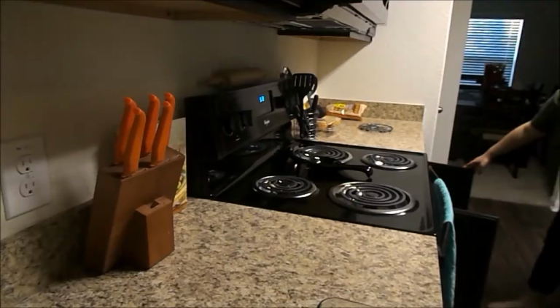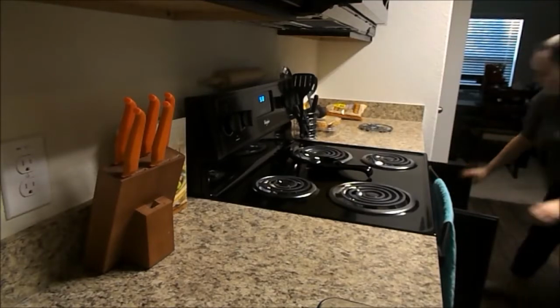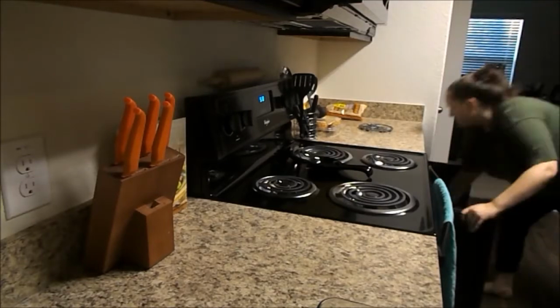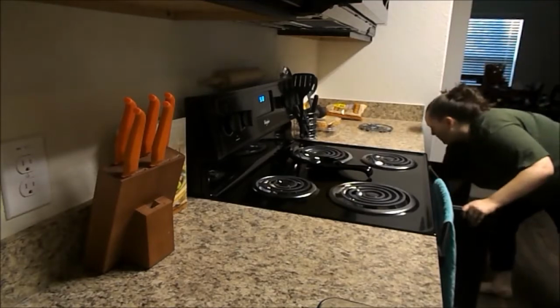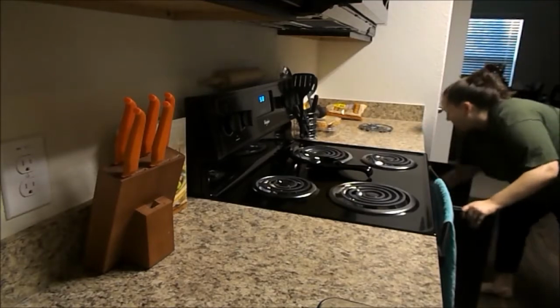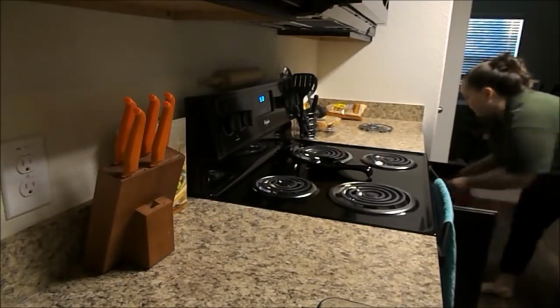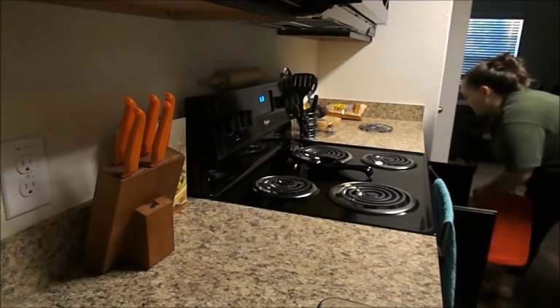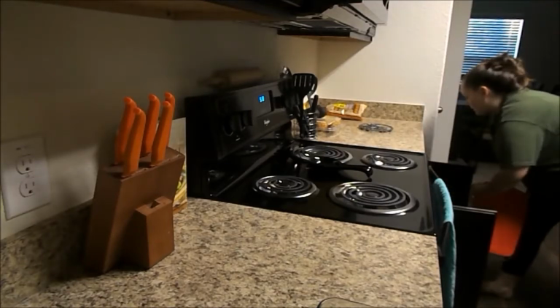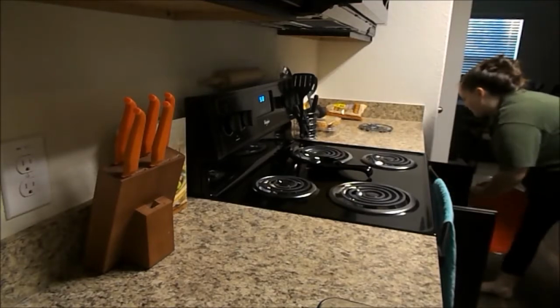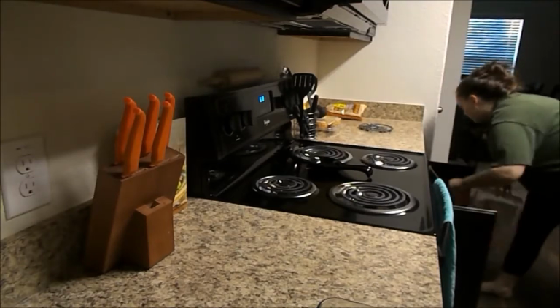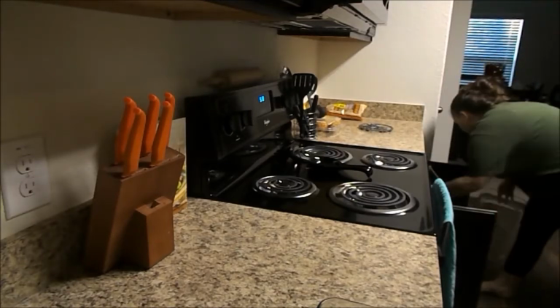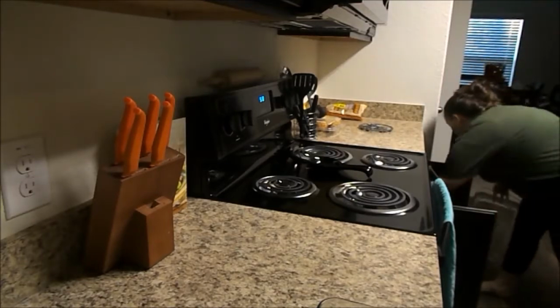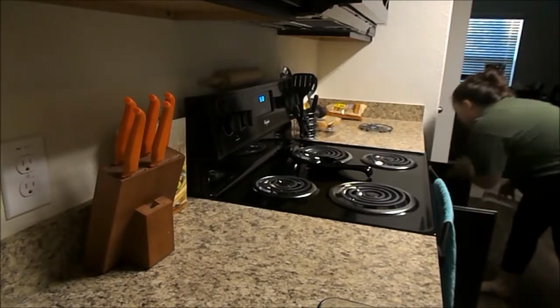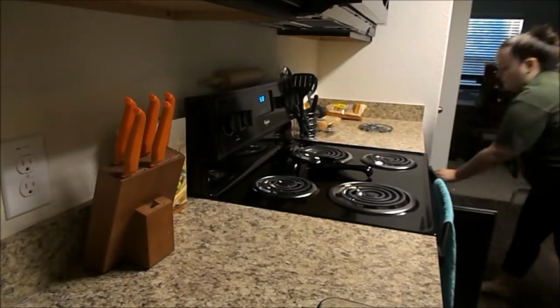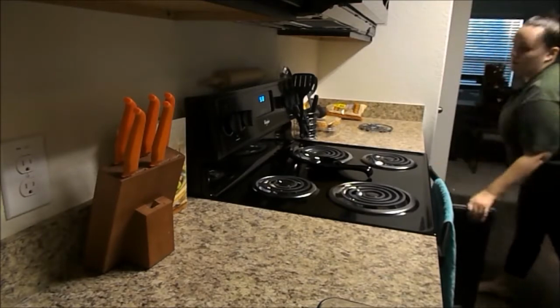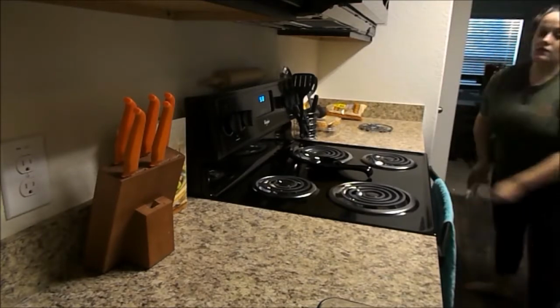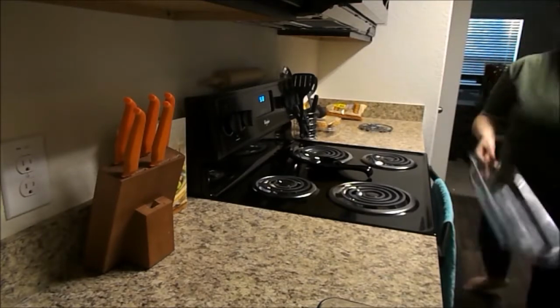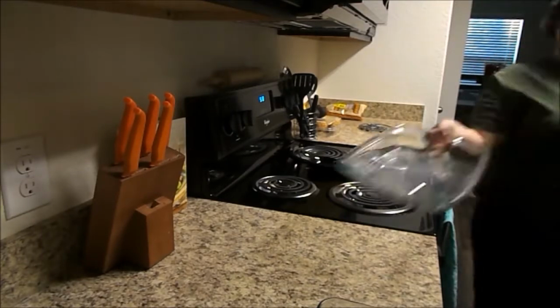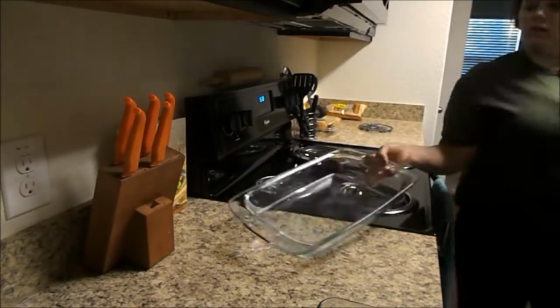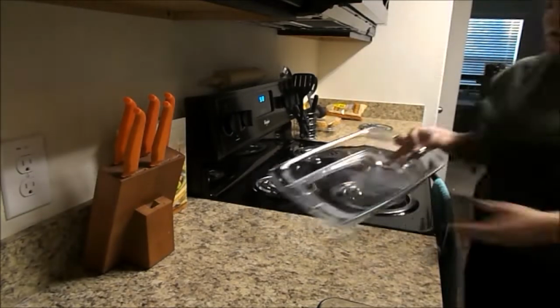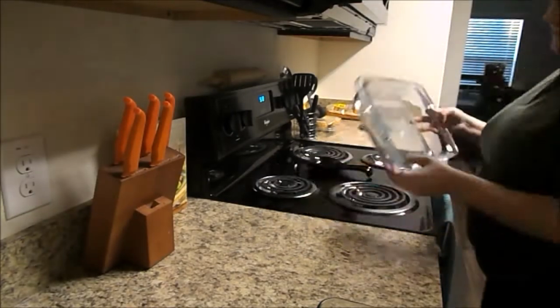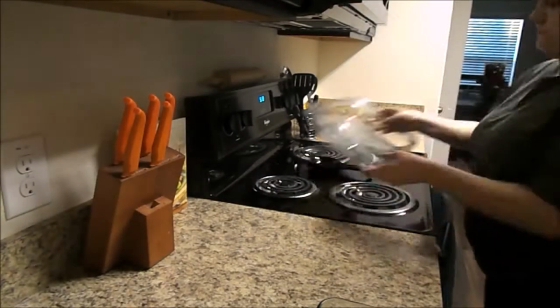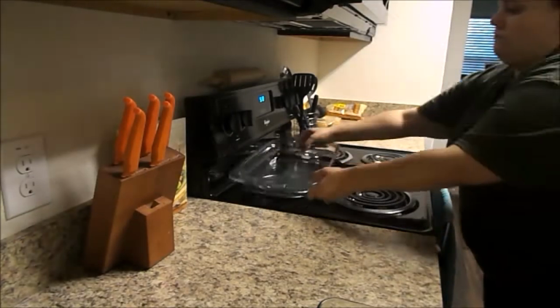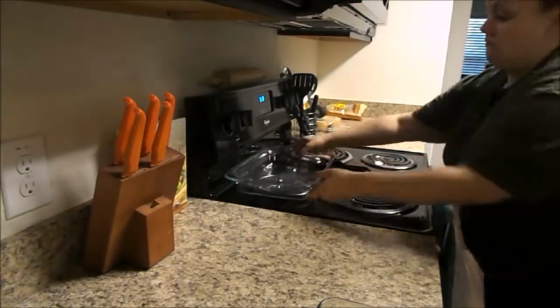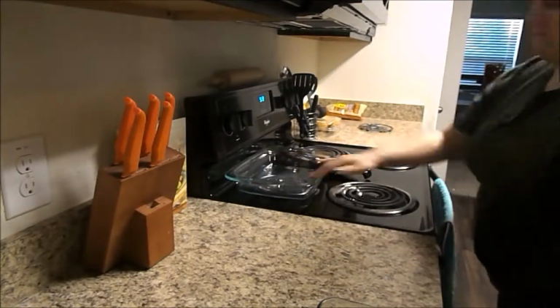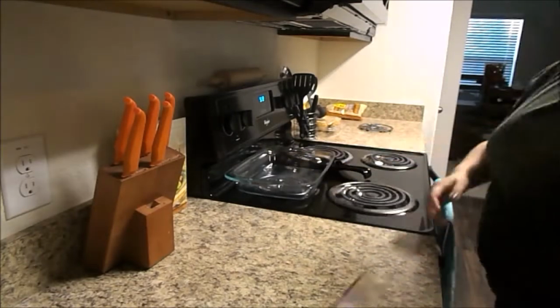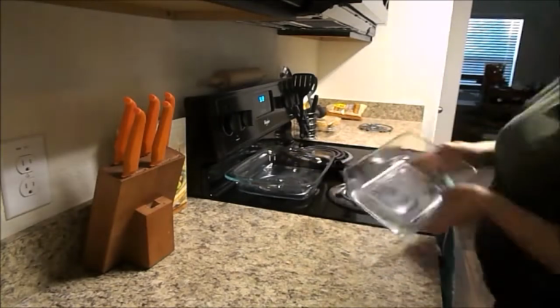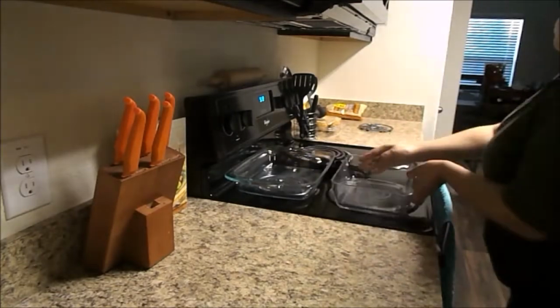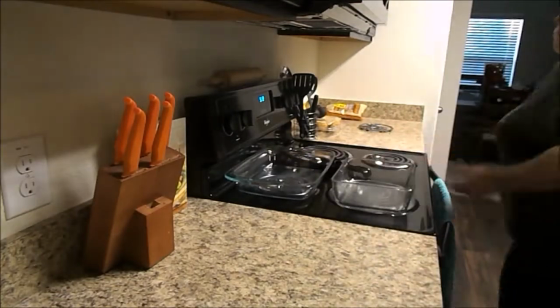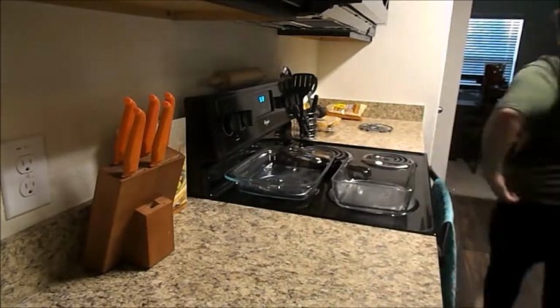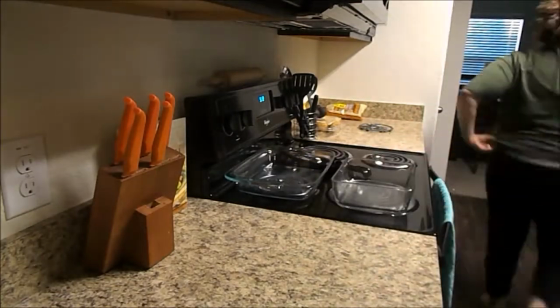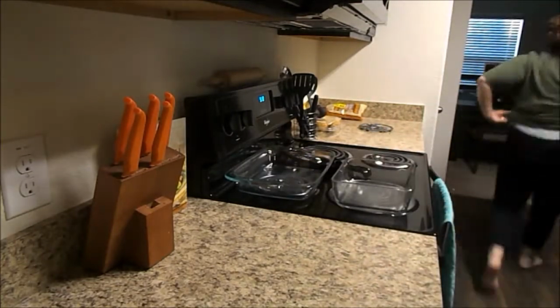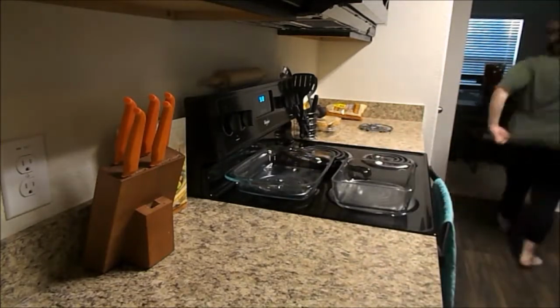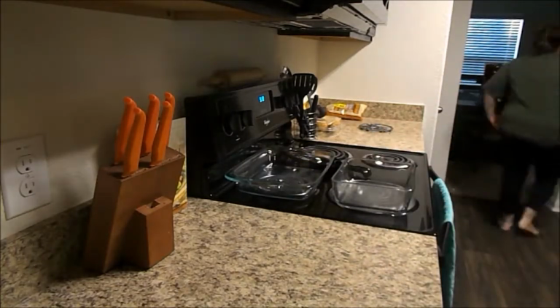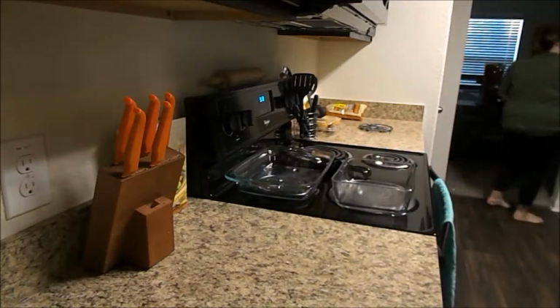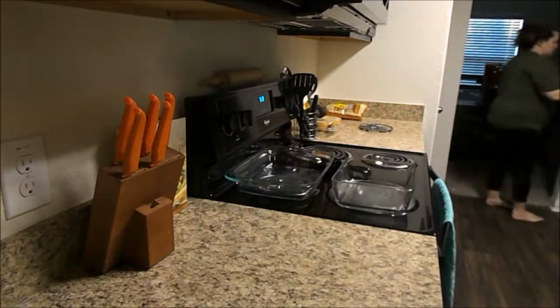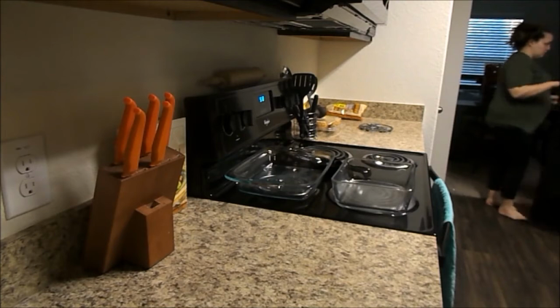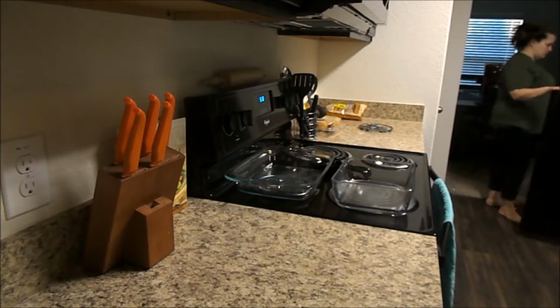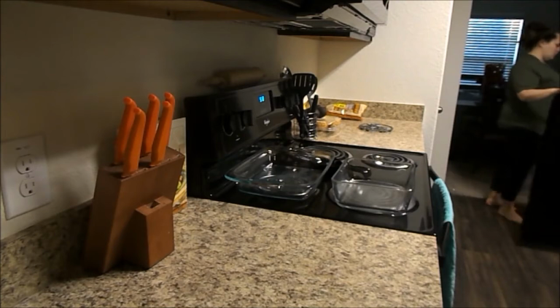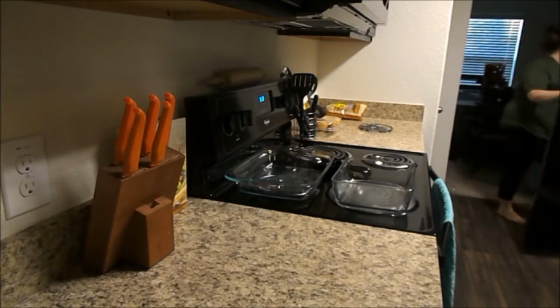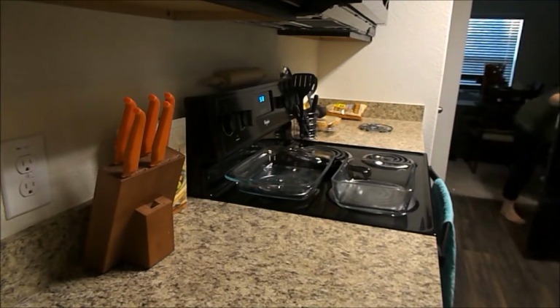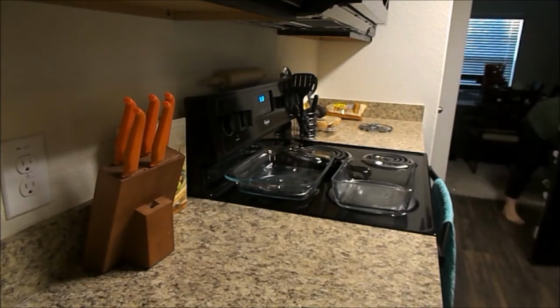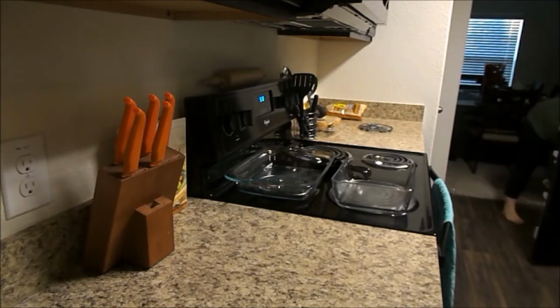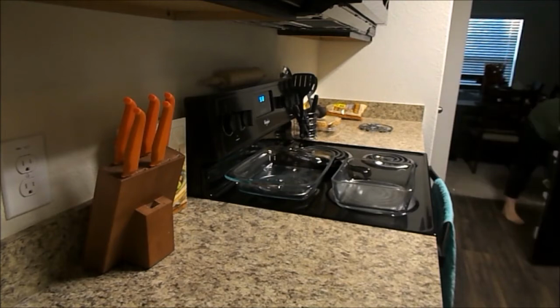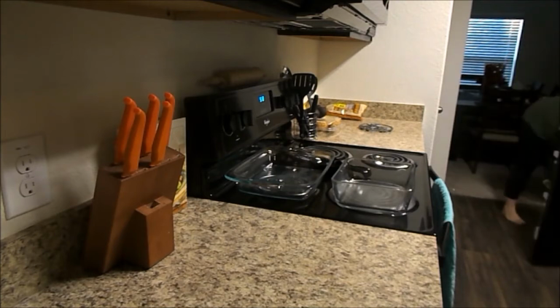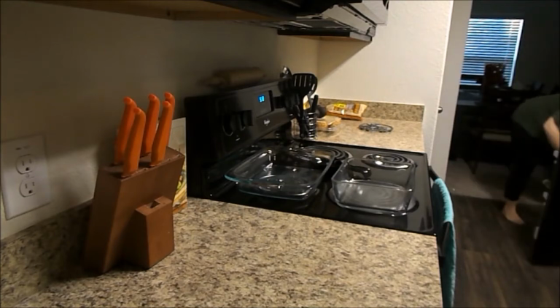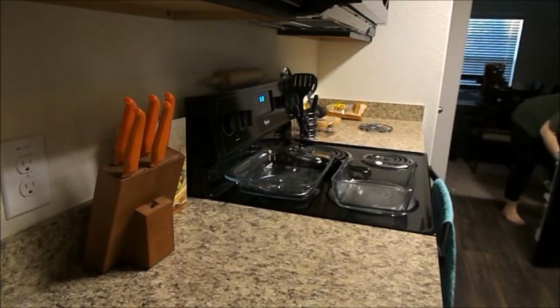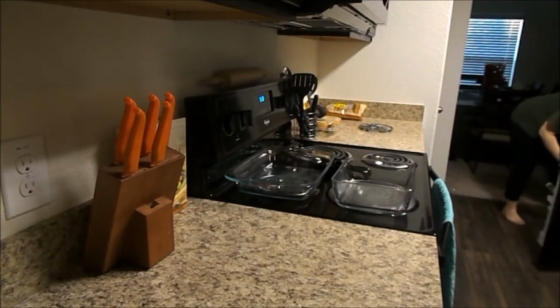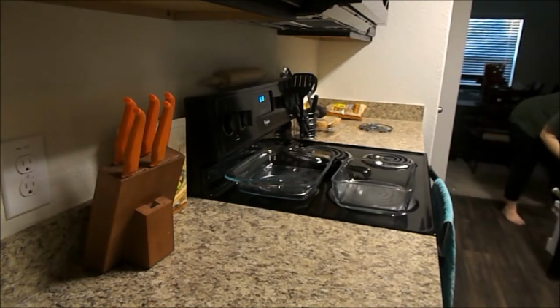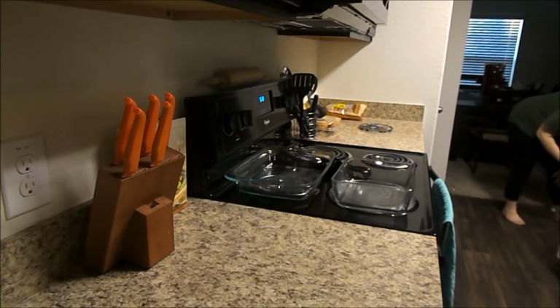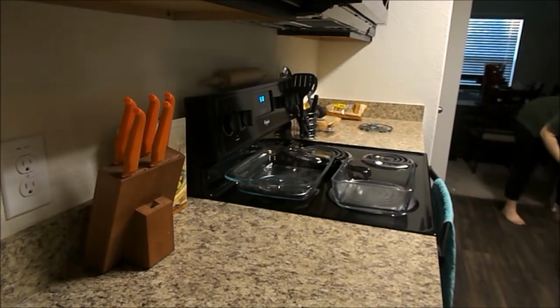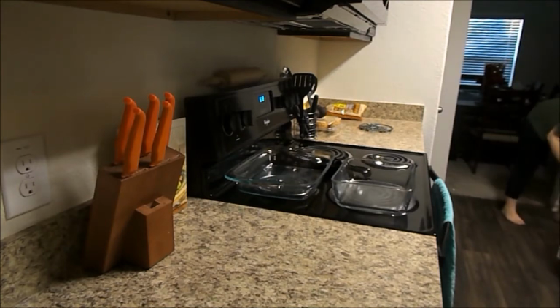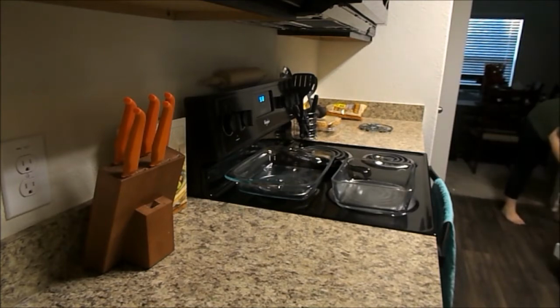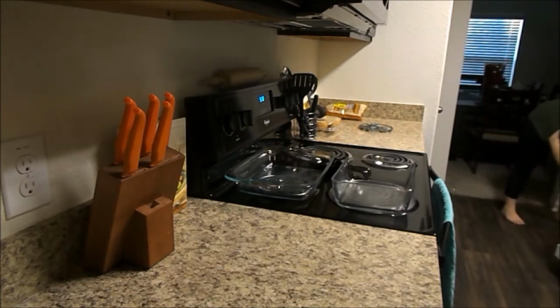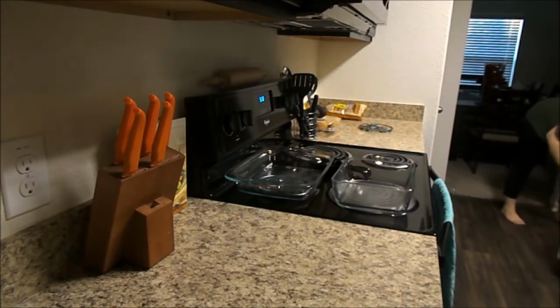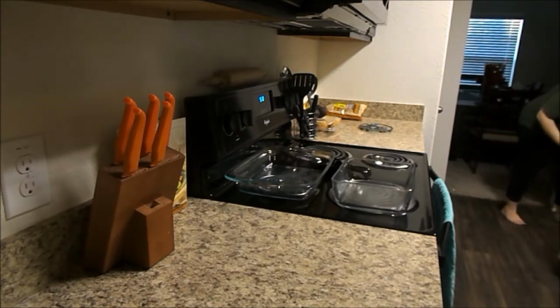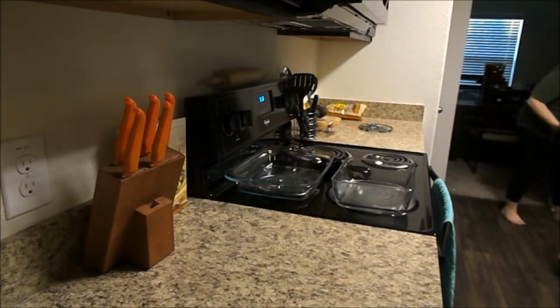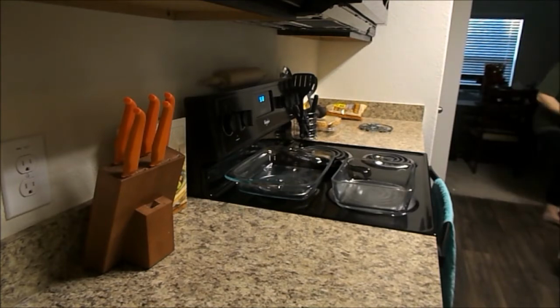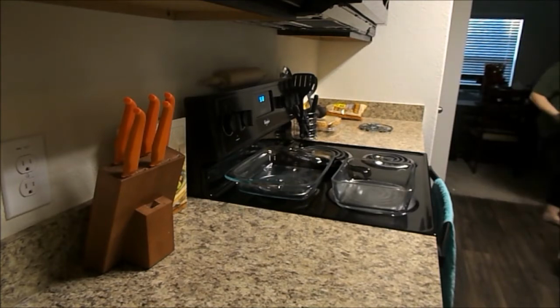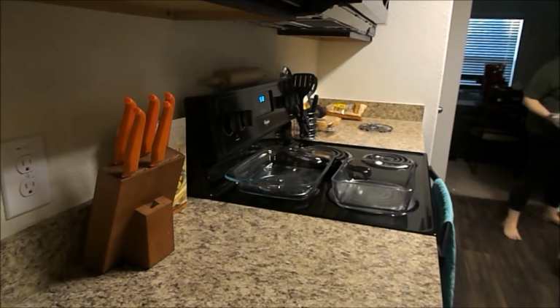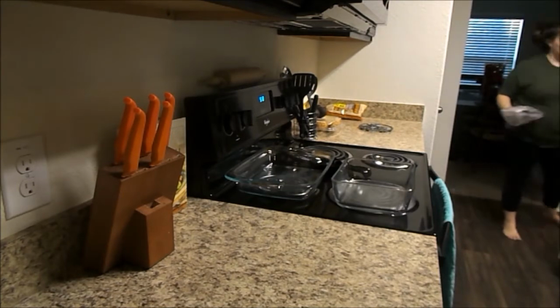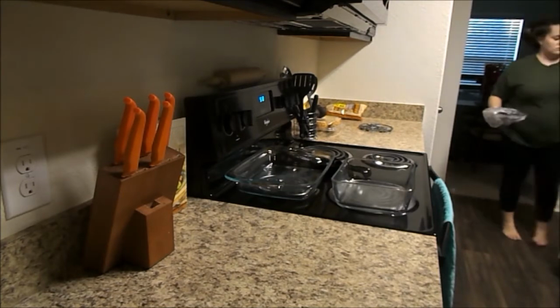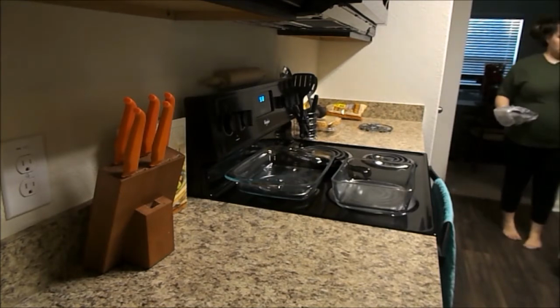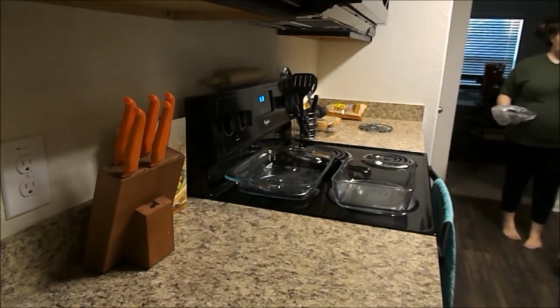Hi everyone, Shauna here. Today I wanted to do a cook with me type video while I'm cooking dinner tonight.